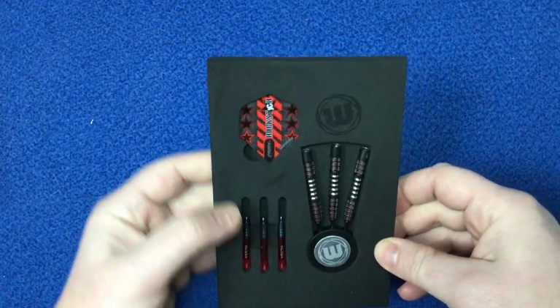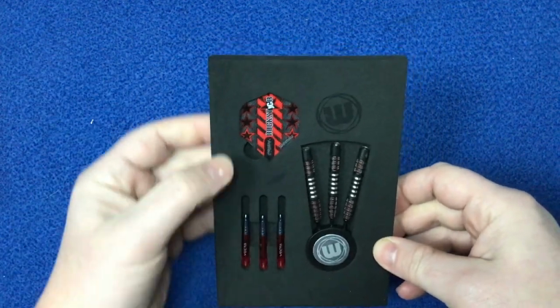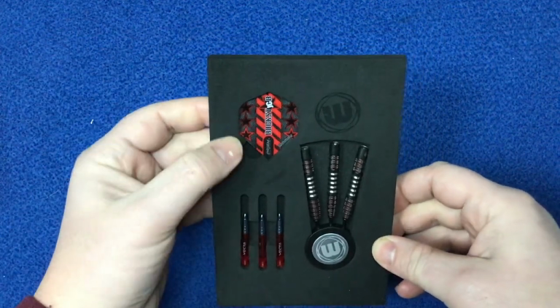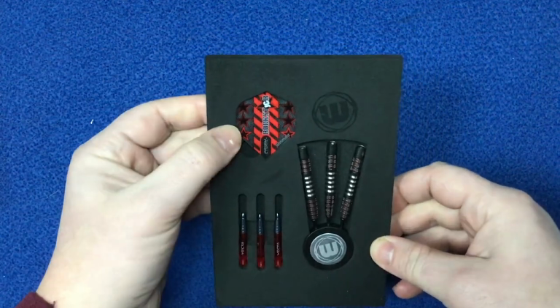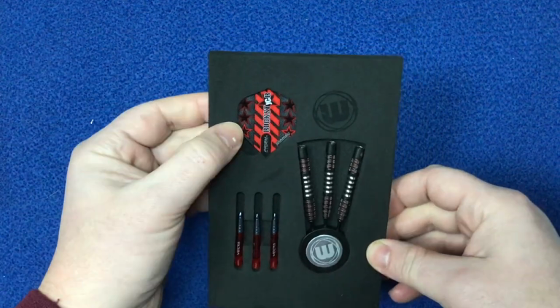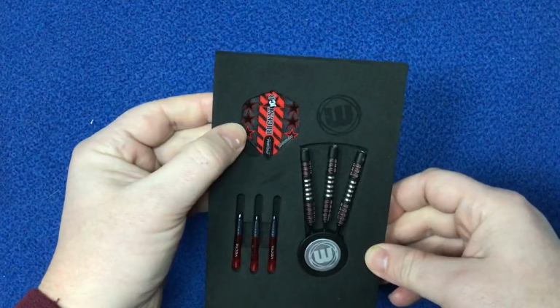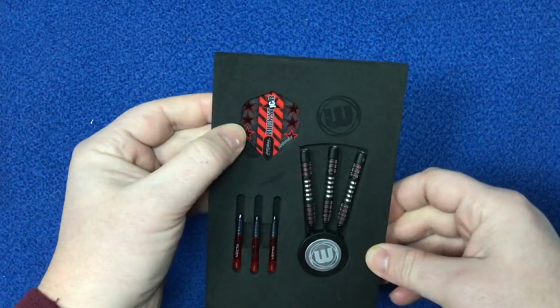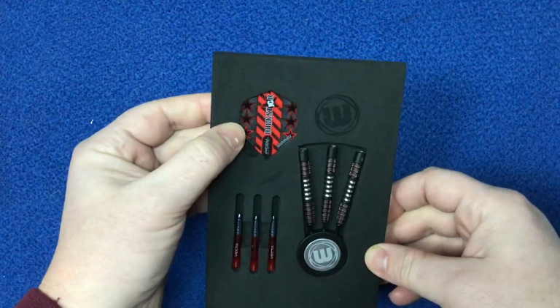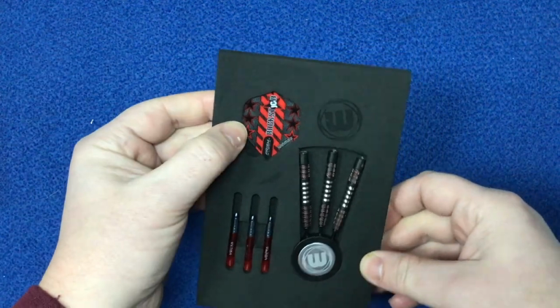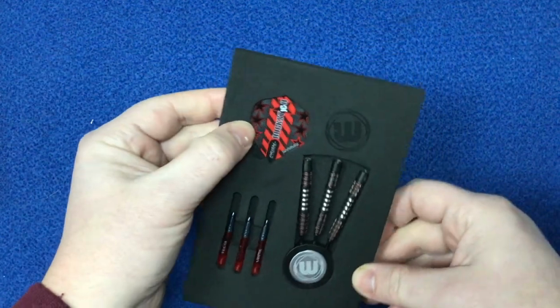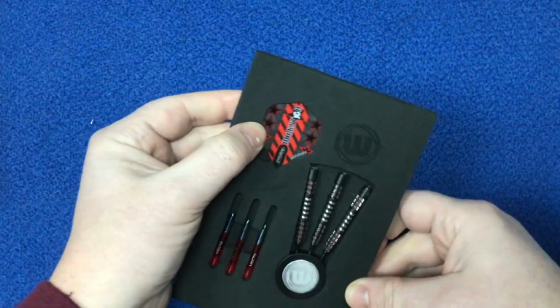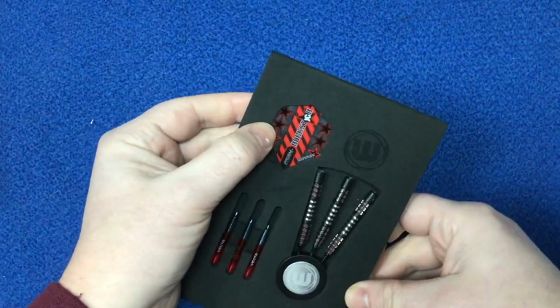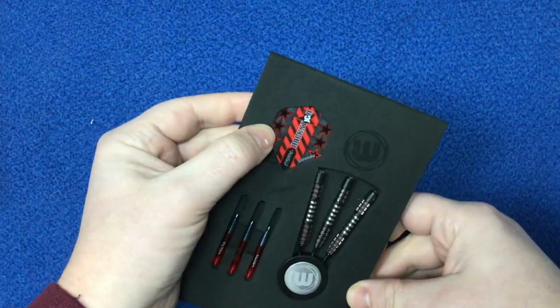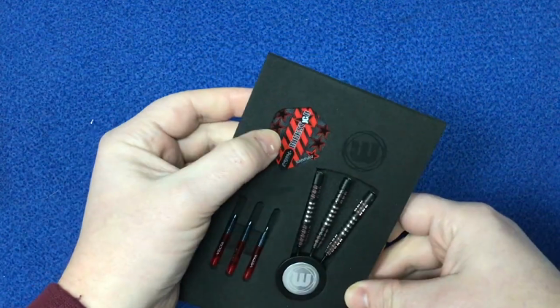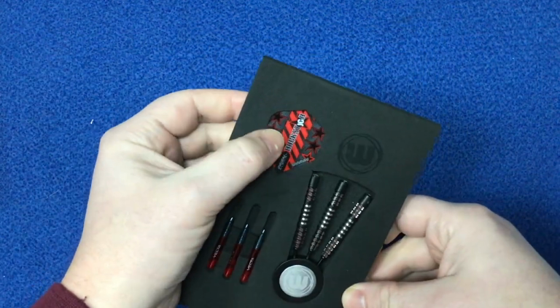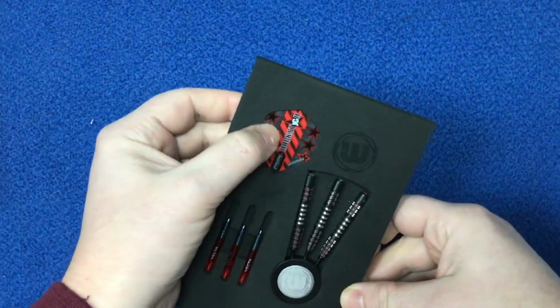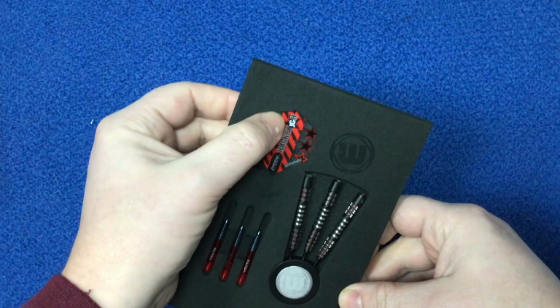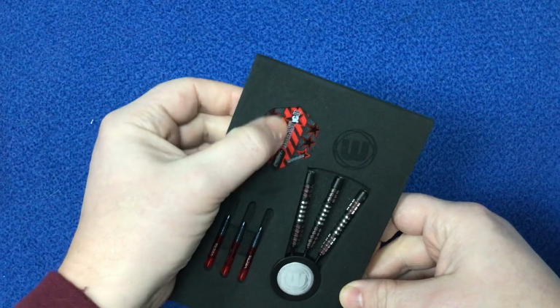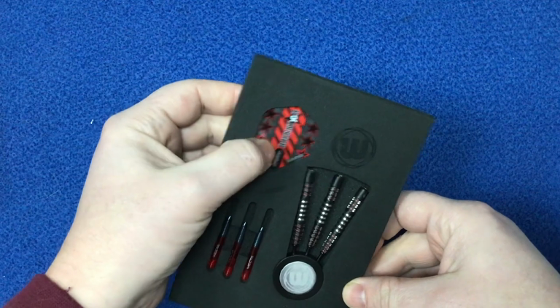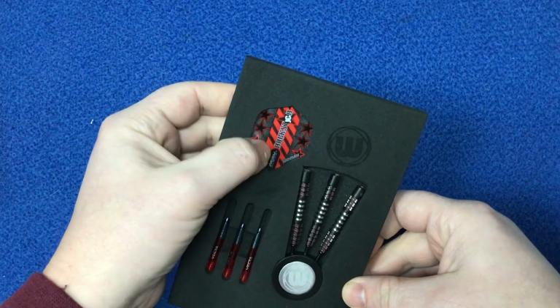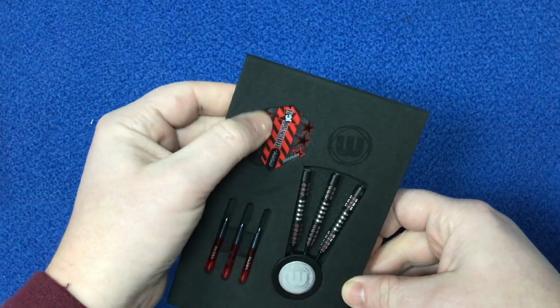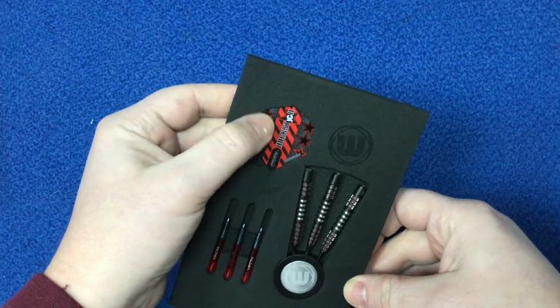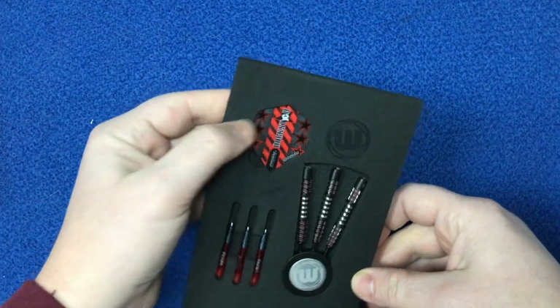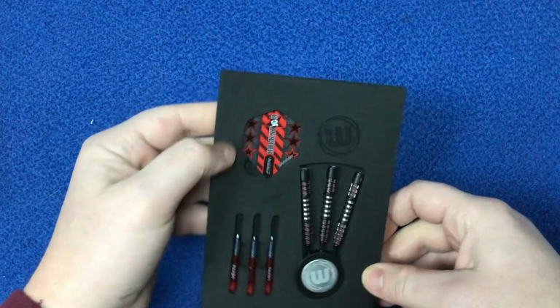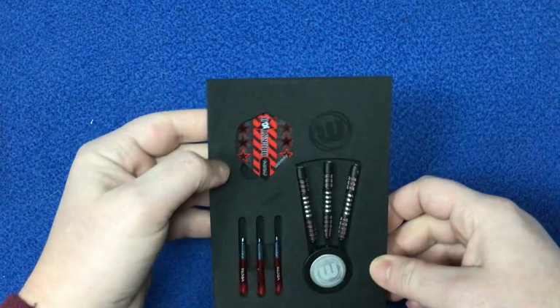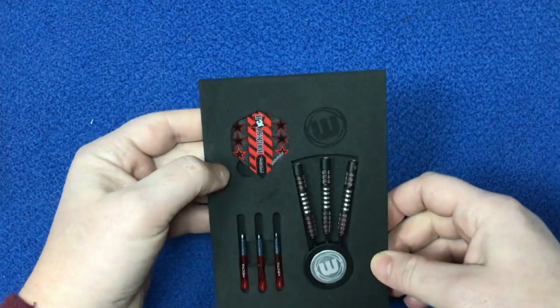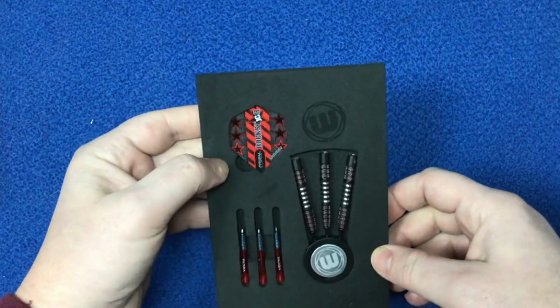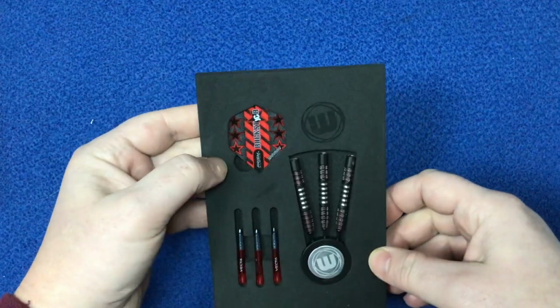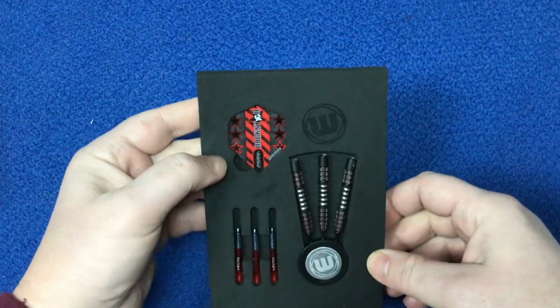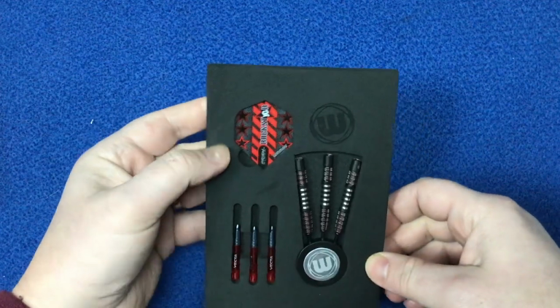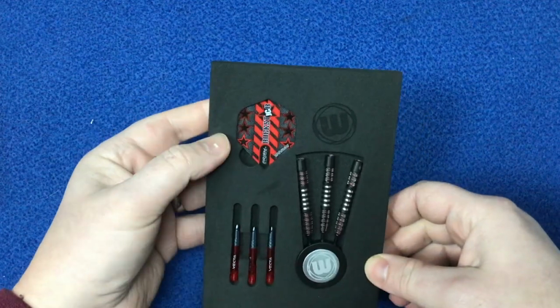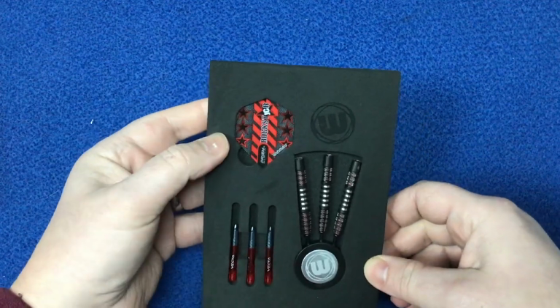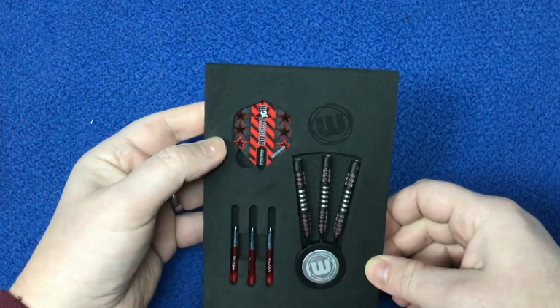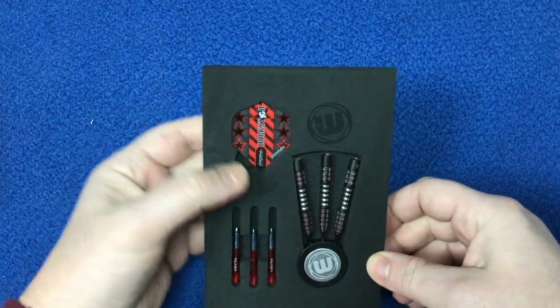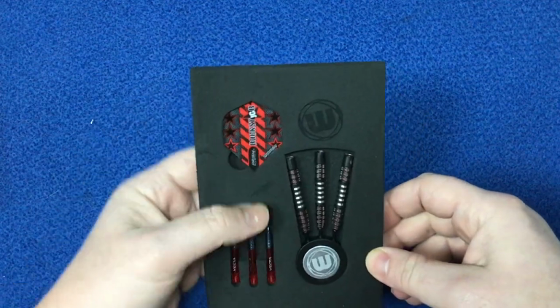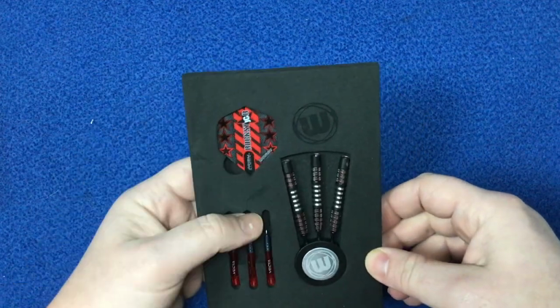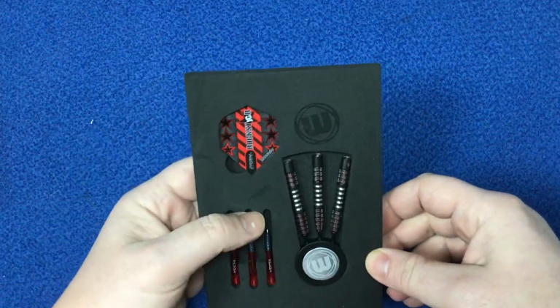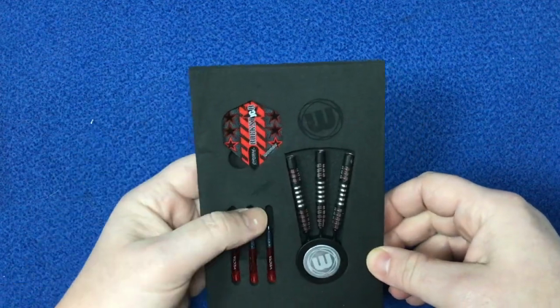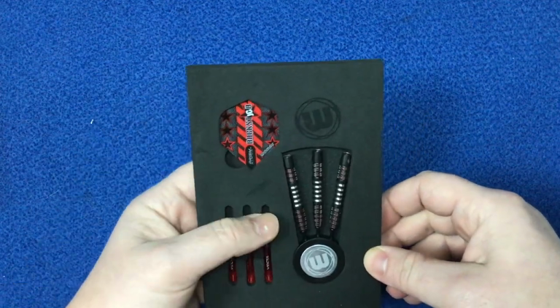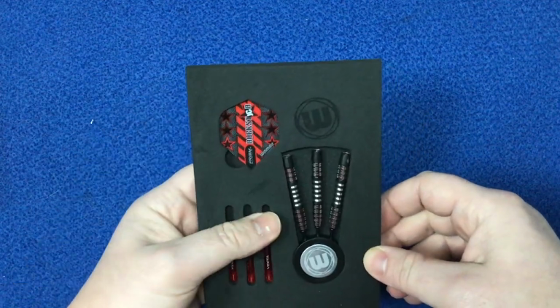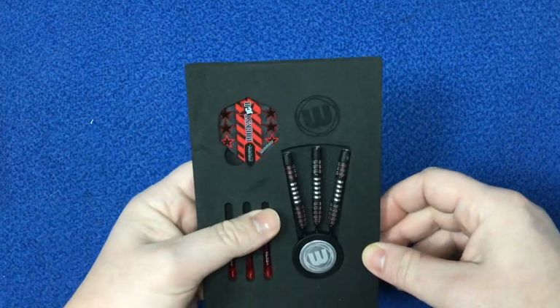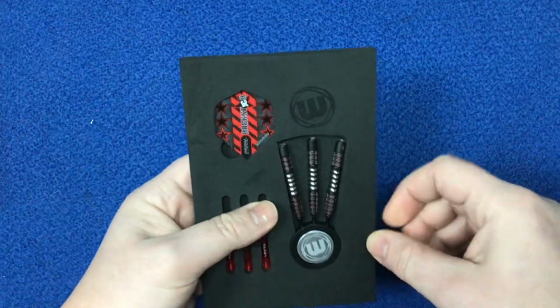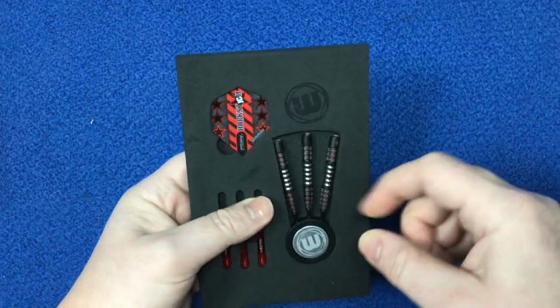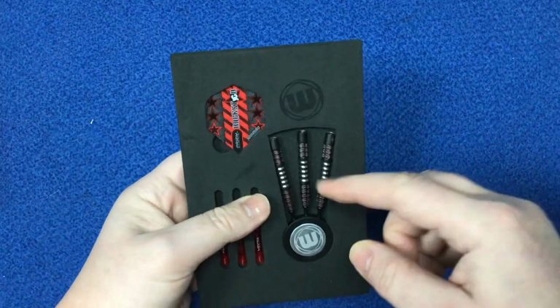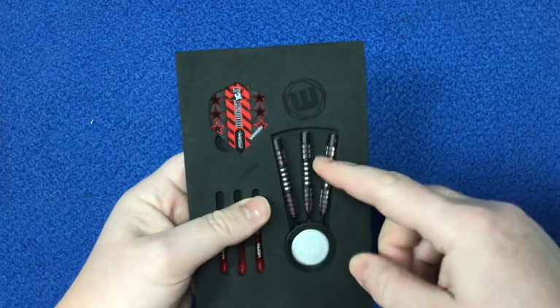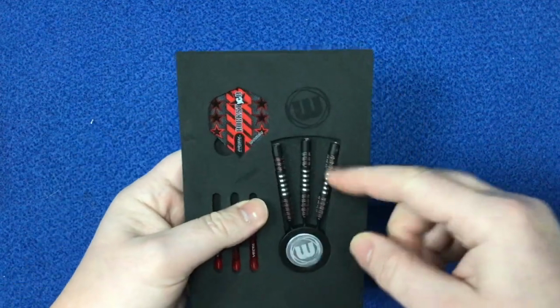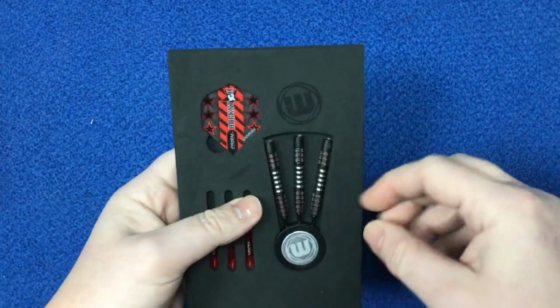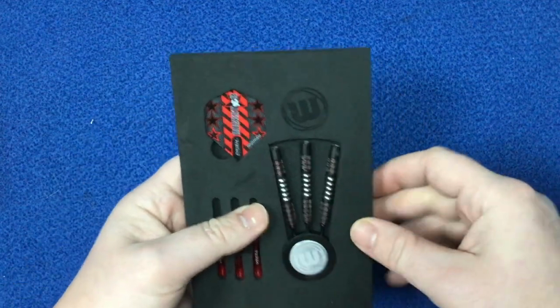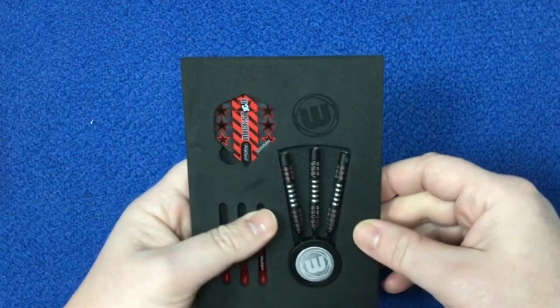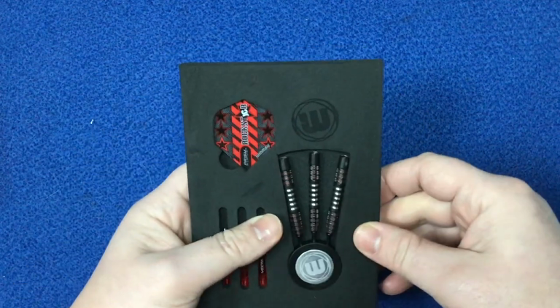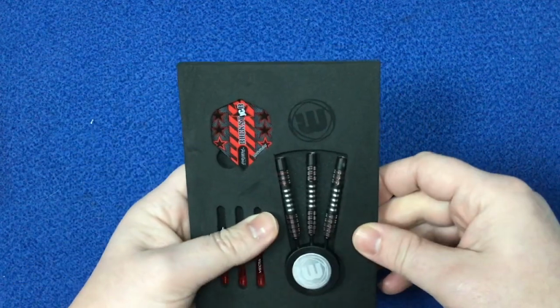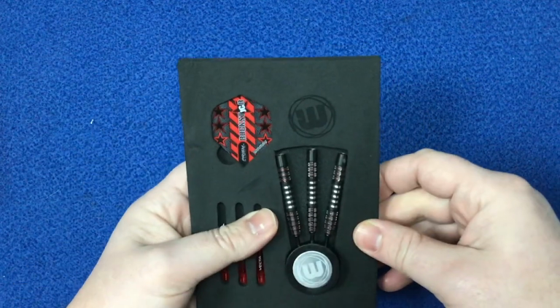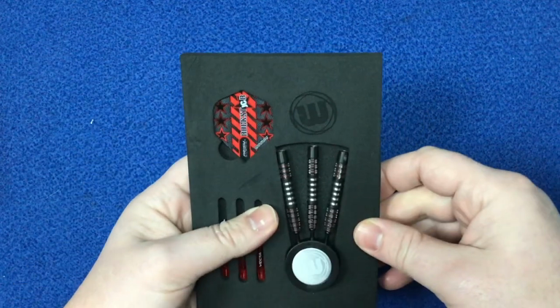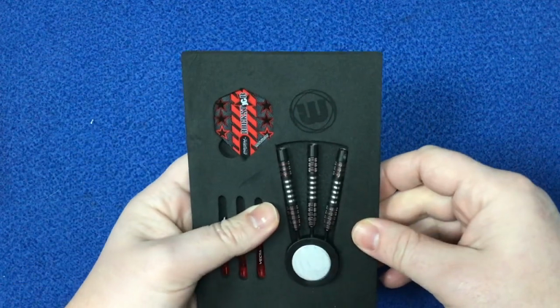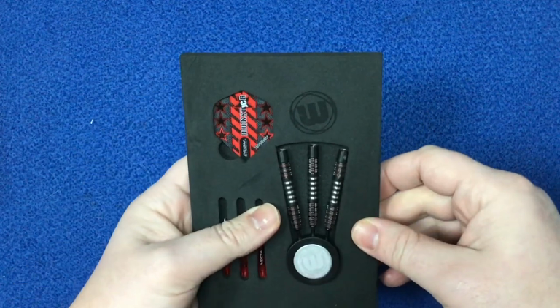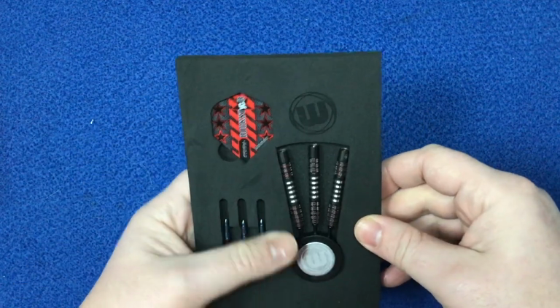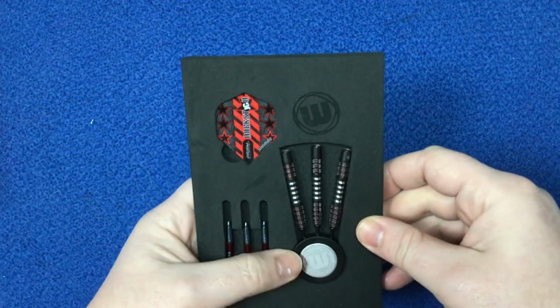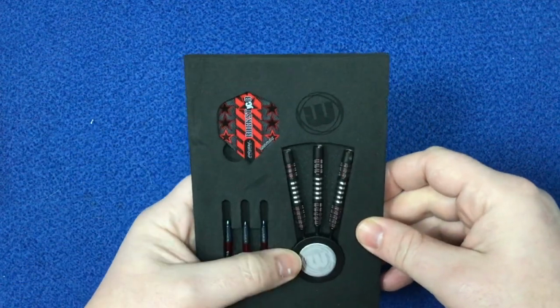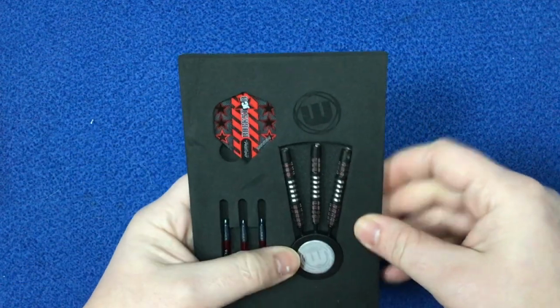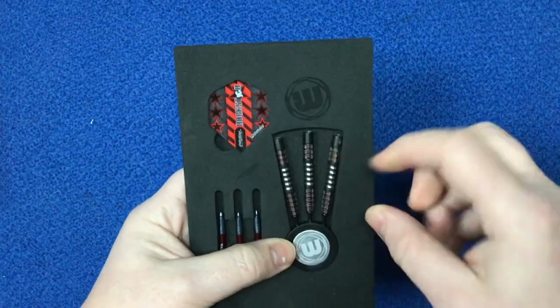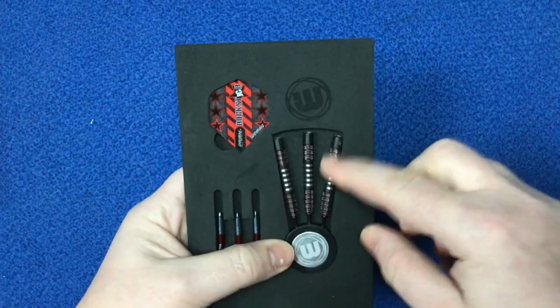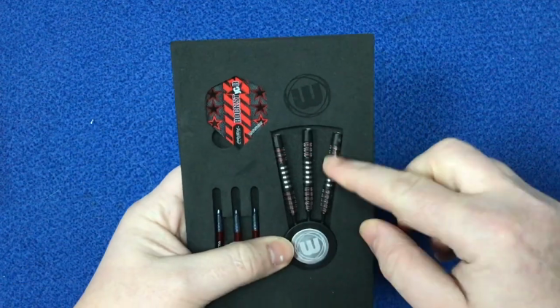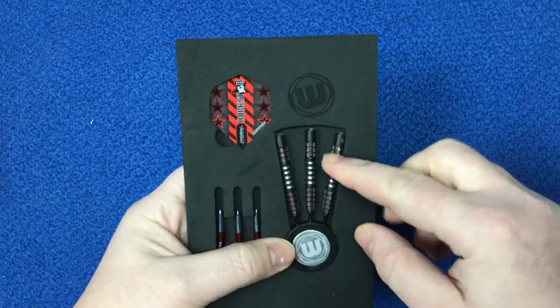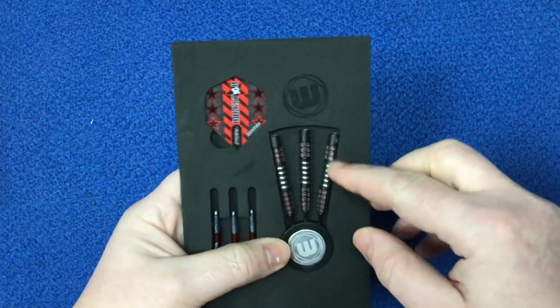You've got the small vector stems, you've got the Rockstar nickname flights there which are pretty cool, and the darts. So let's have a closer look at the darts themselves.